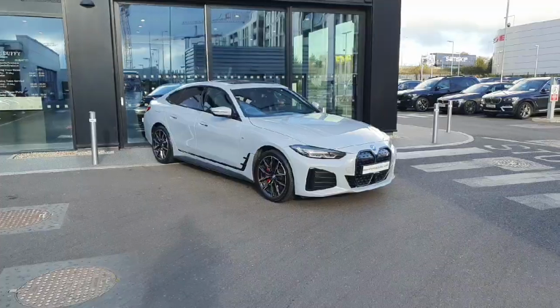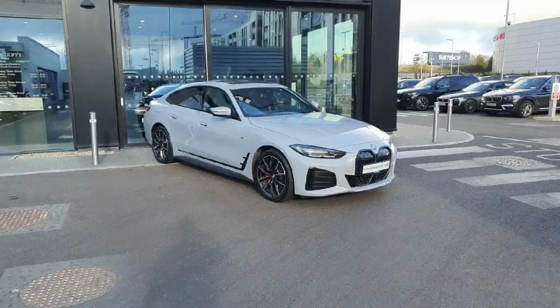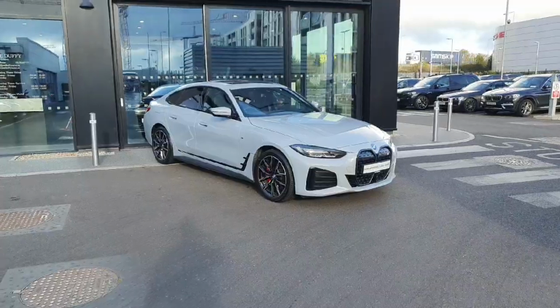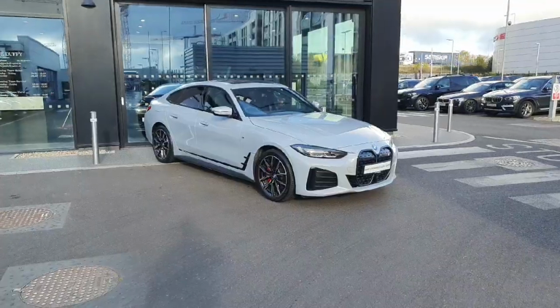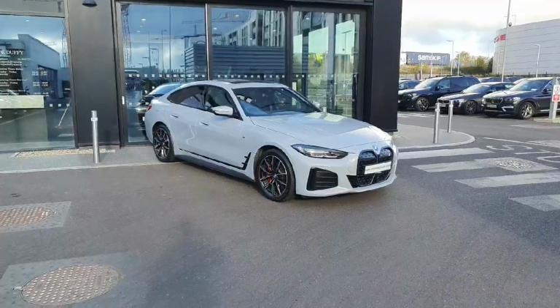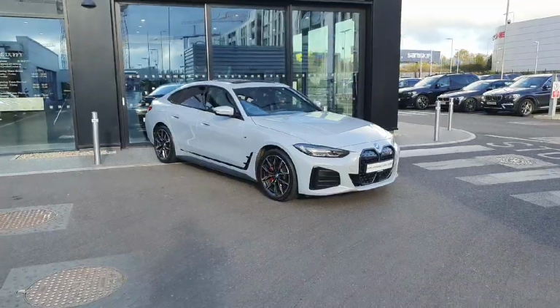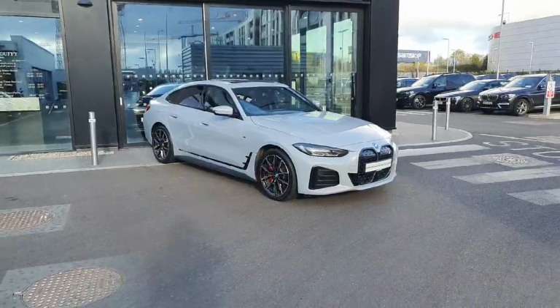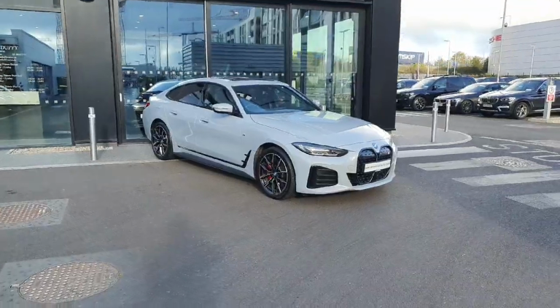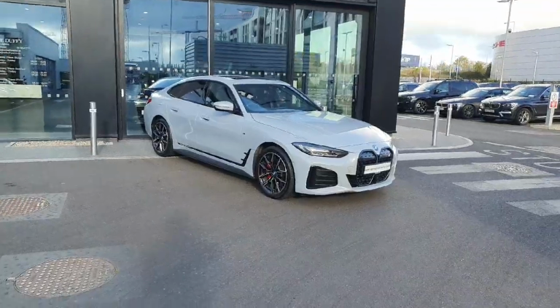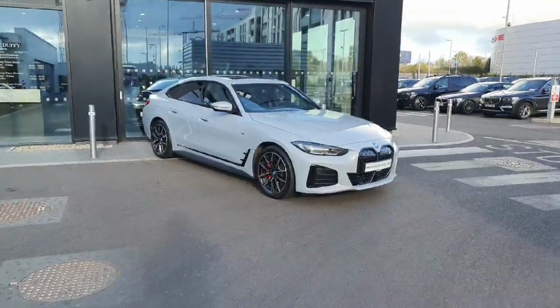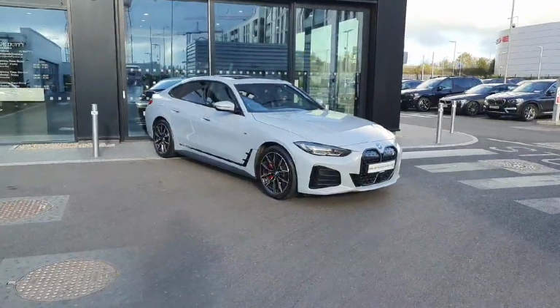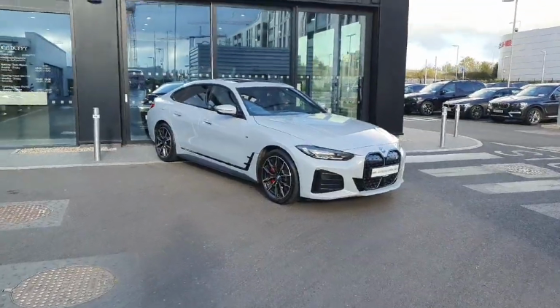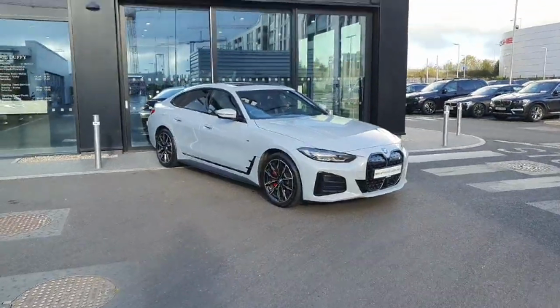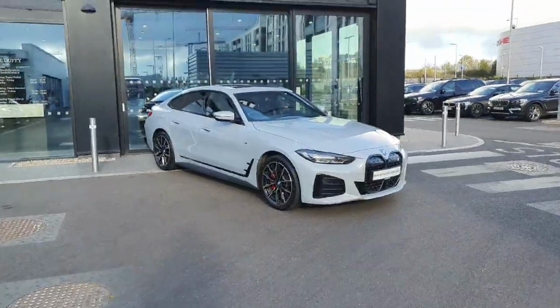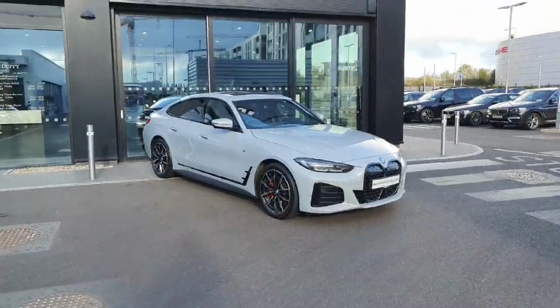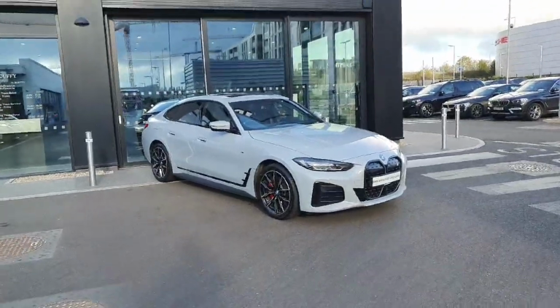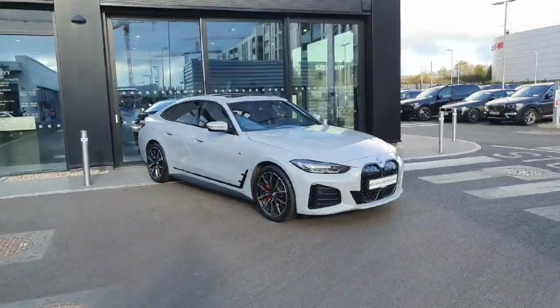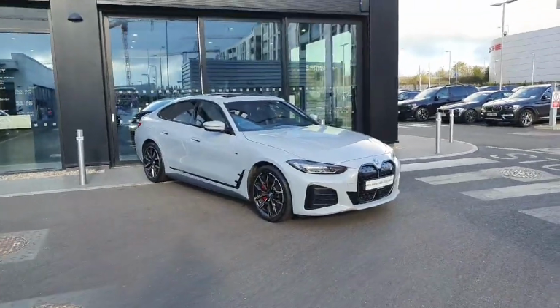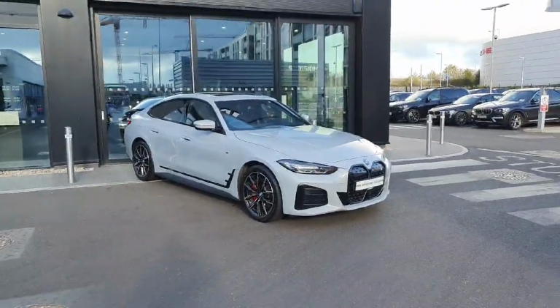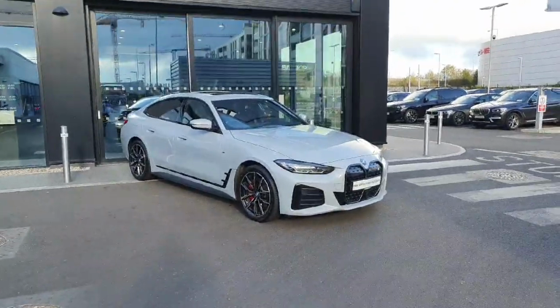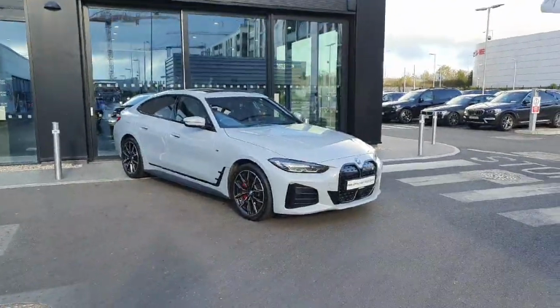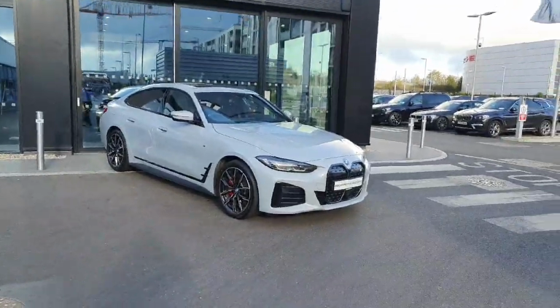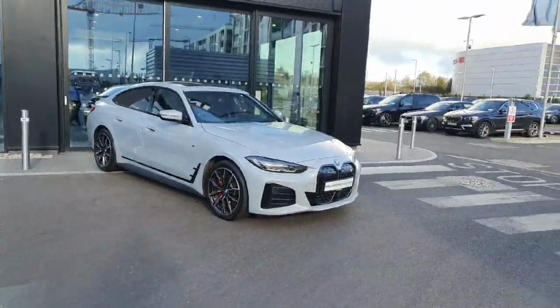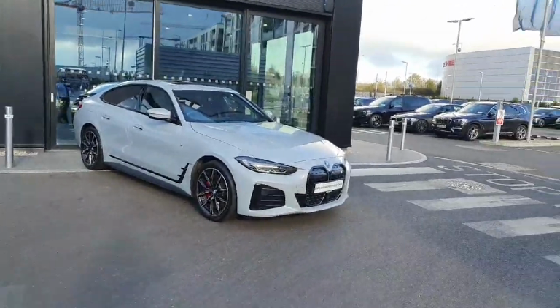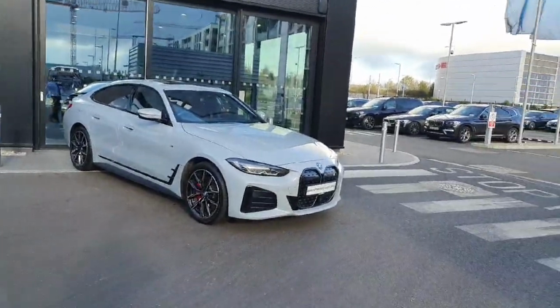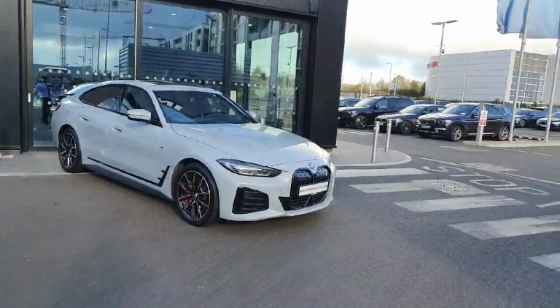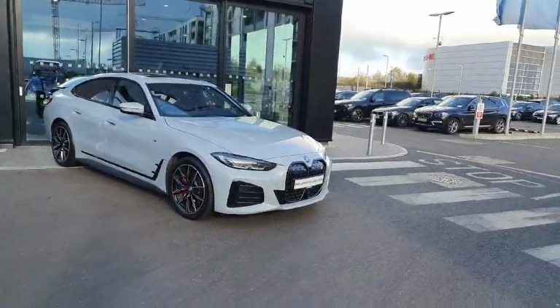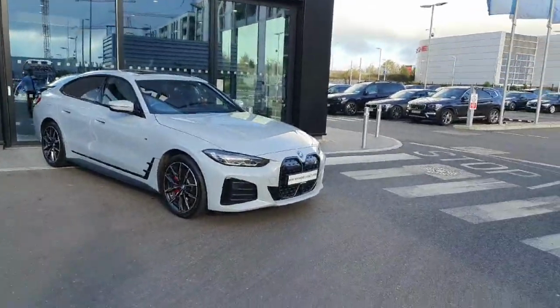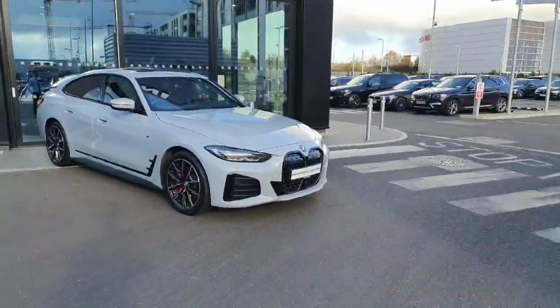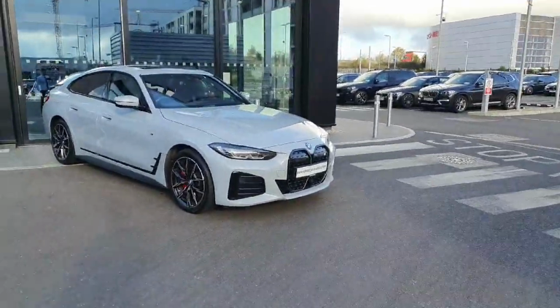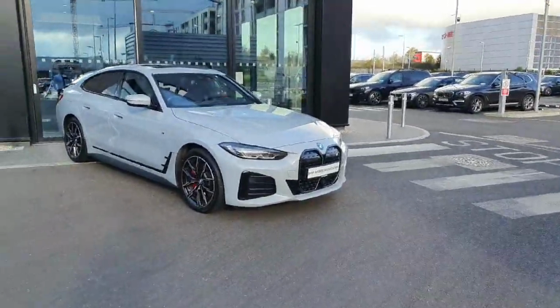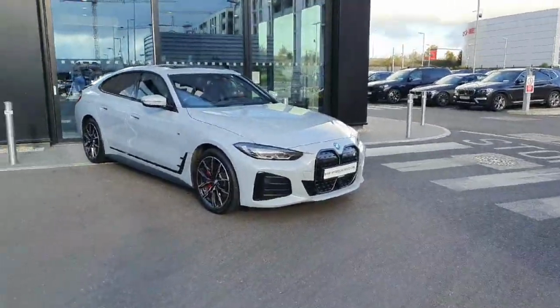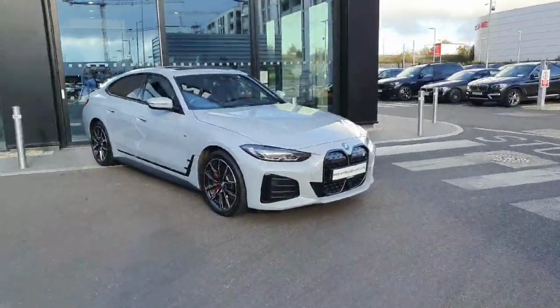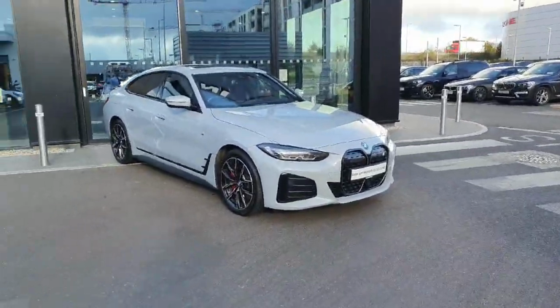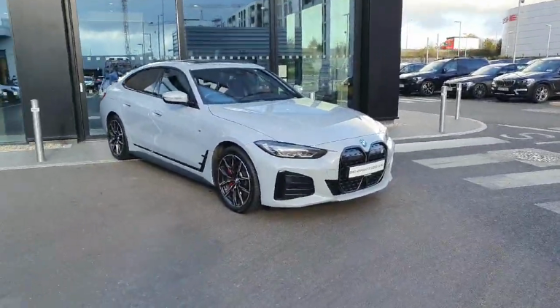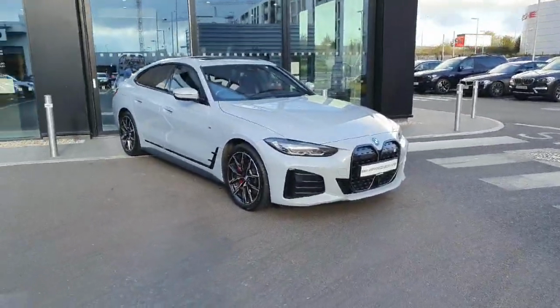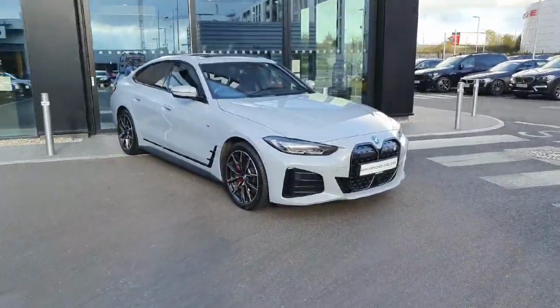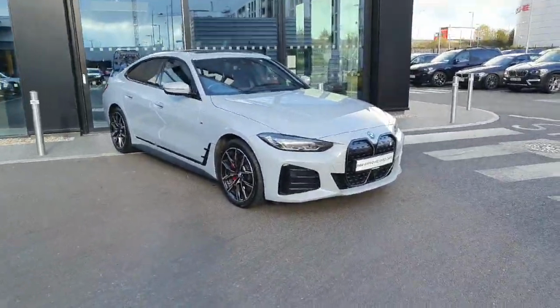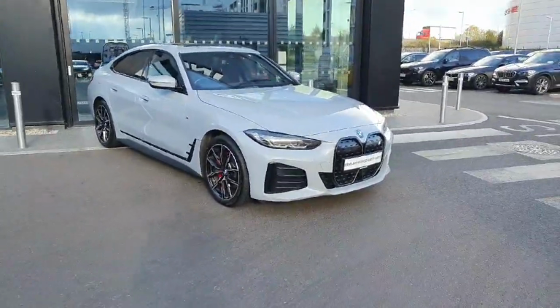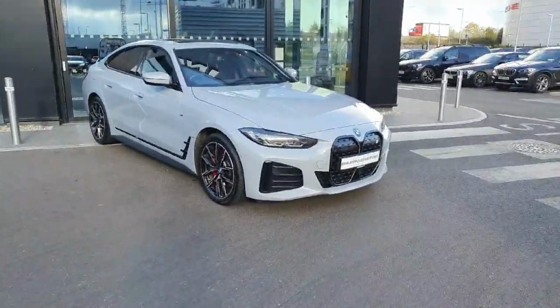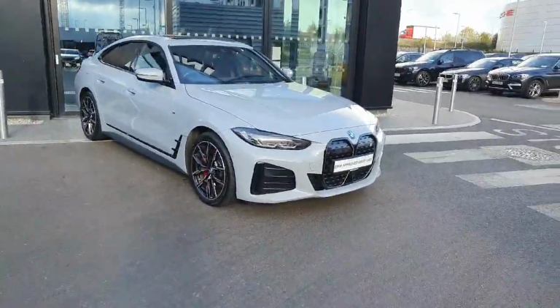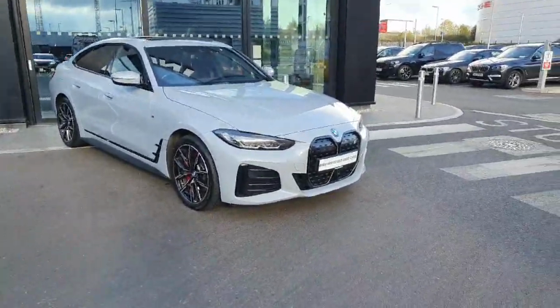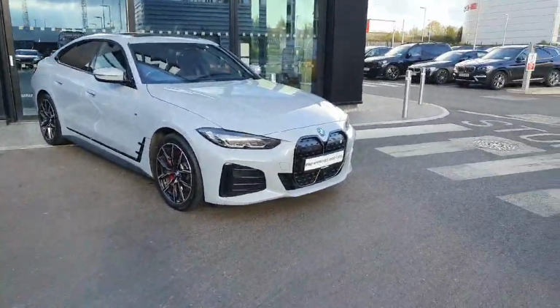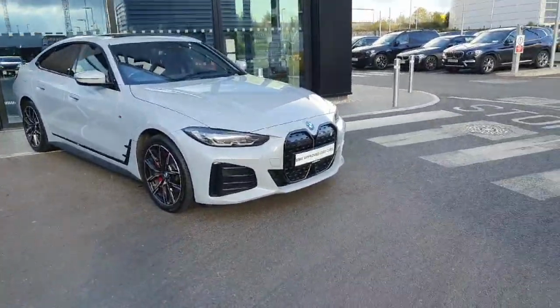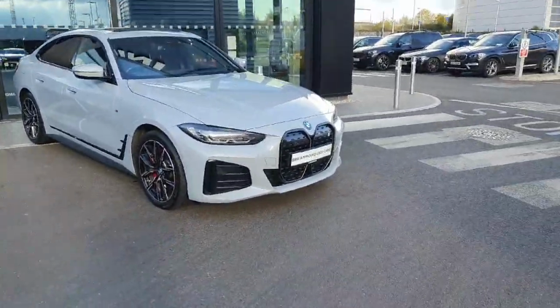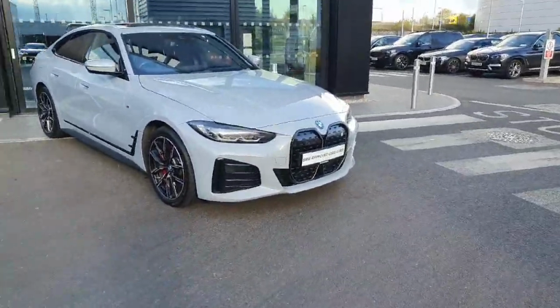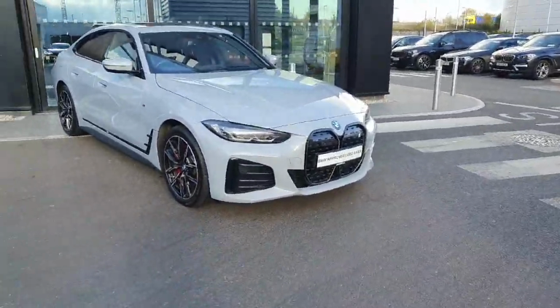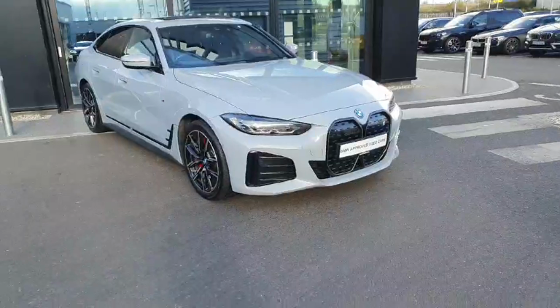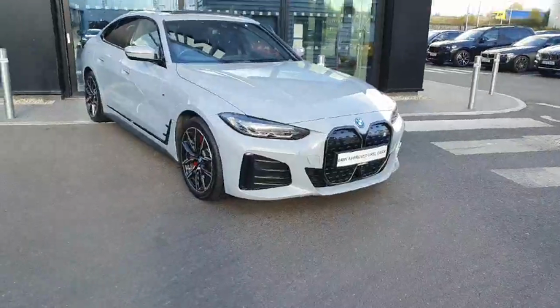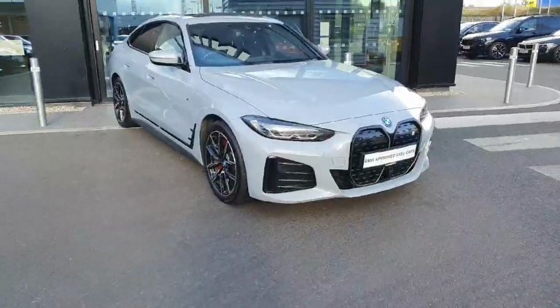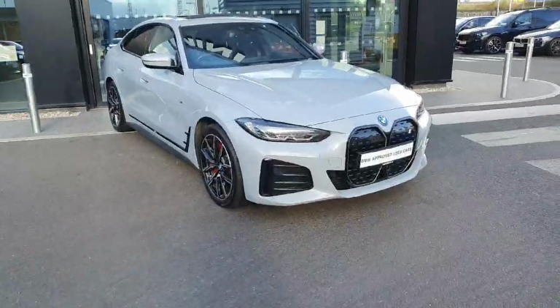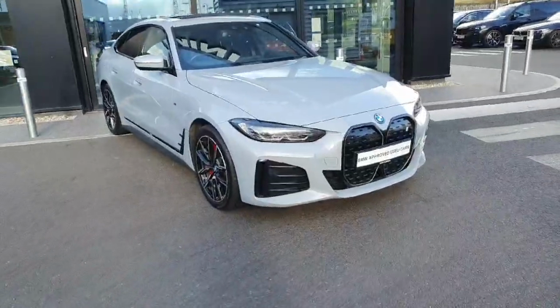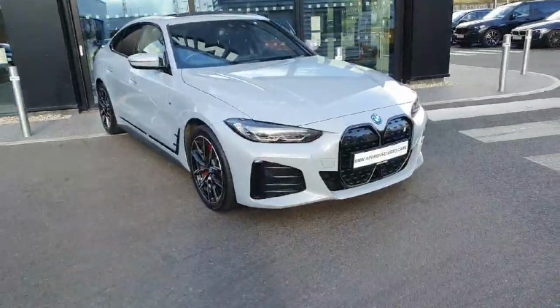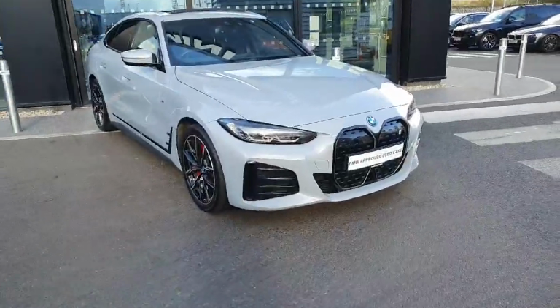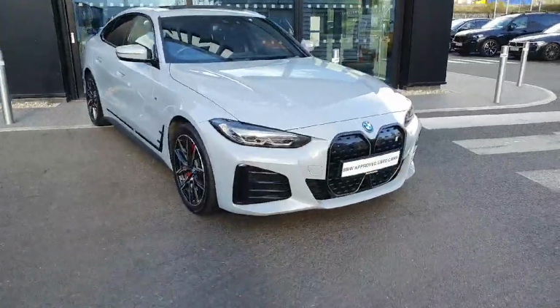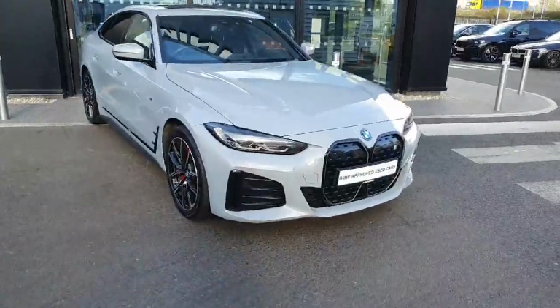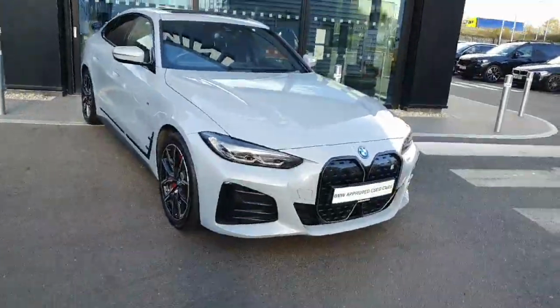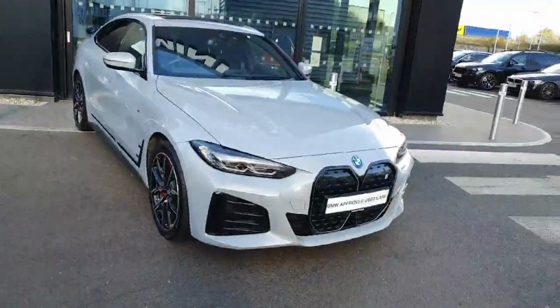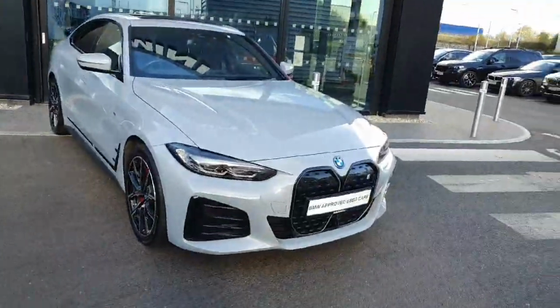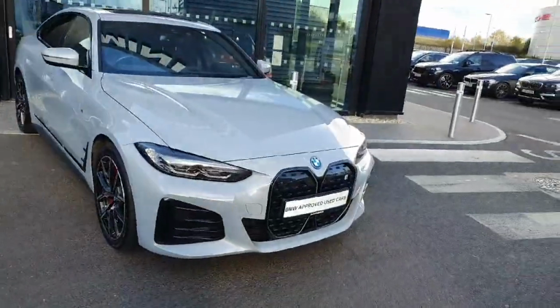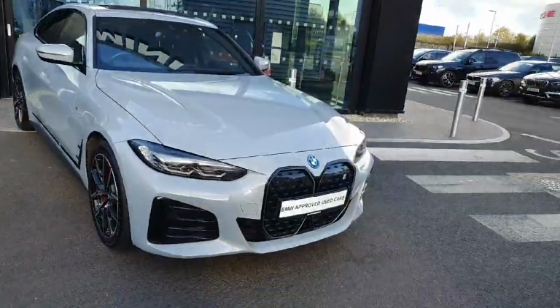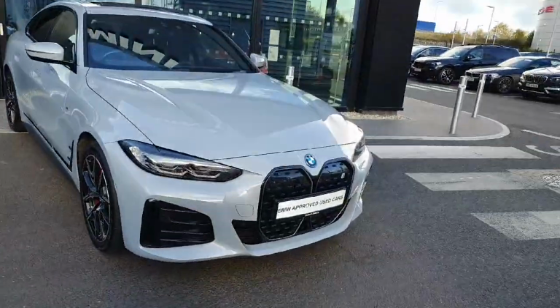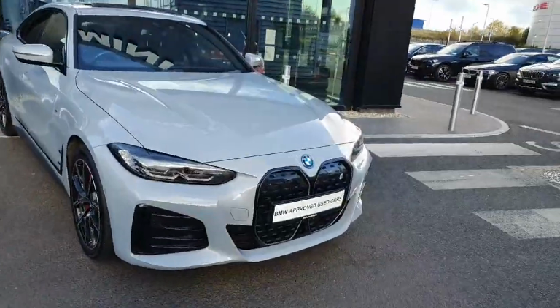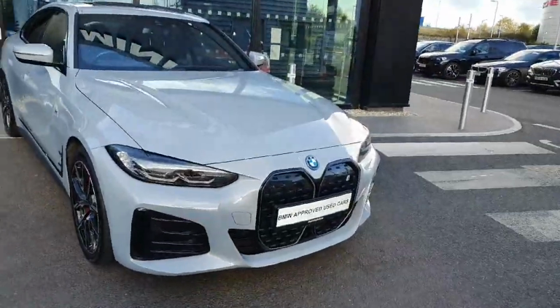Hello and welcome to JotaTVMW. My name is Ryan Brennan and today I'm going to show you this i4 that we have in stock.